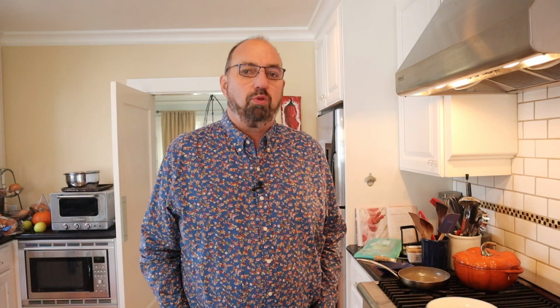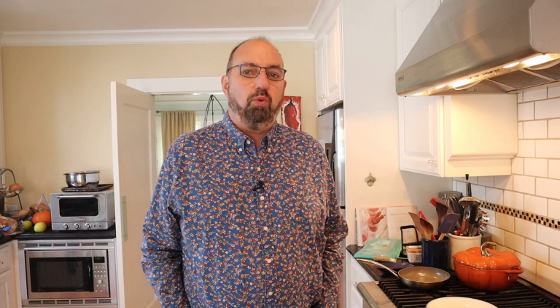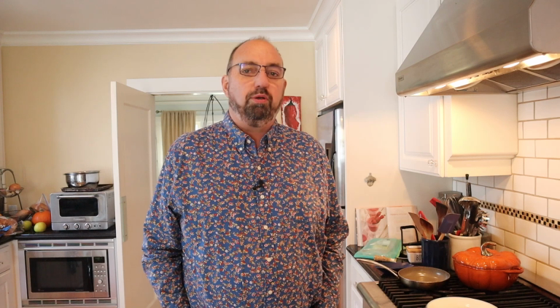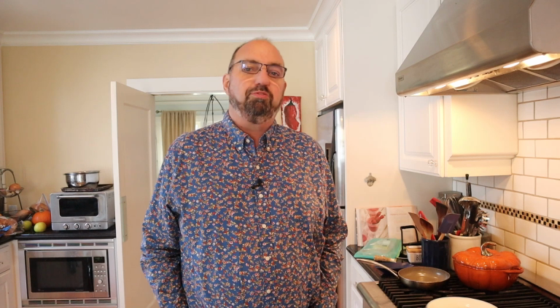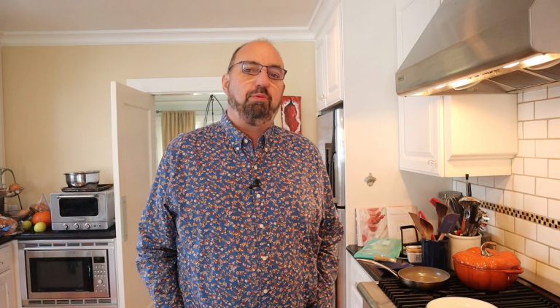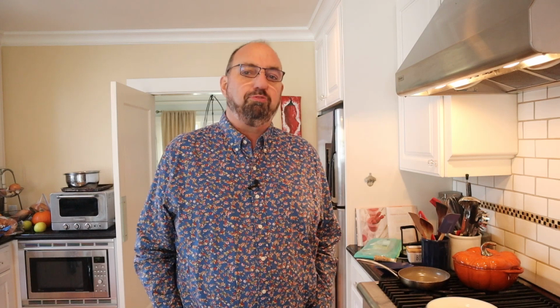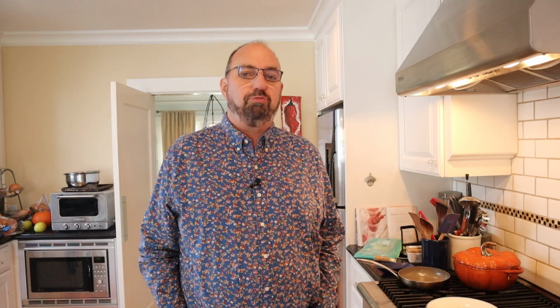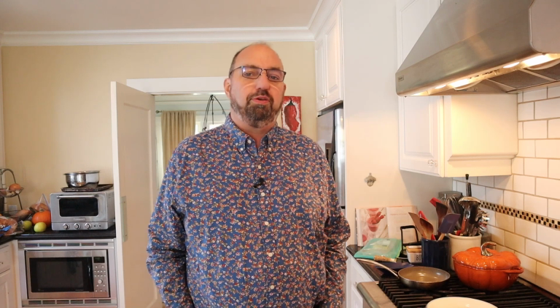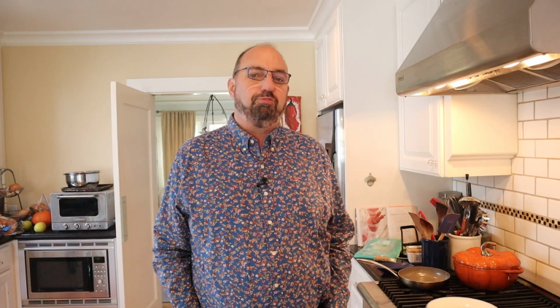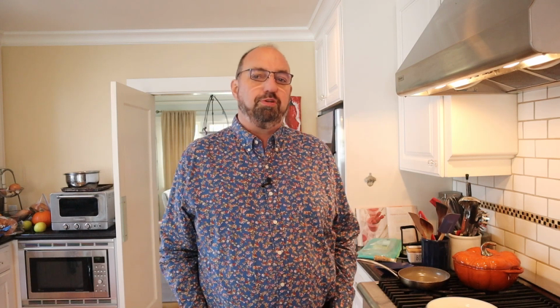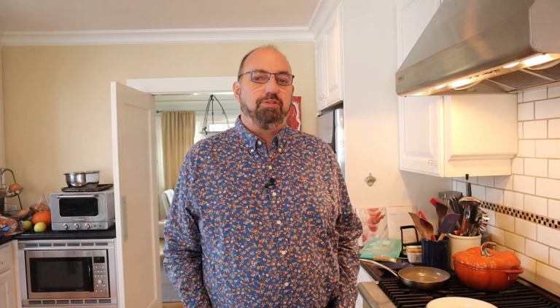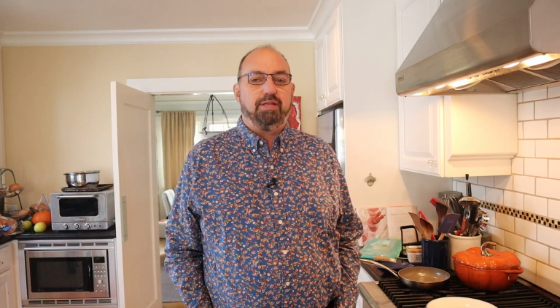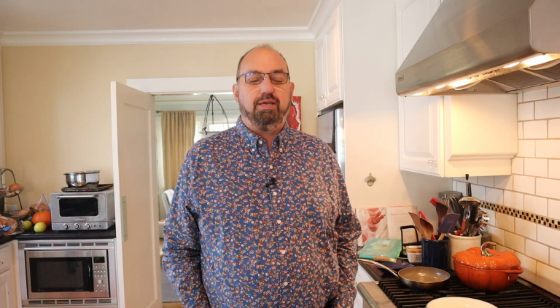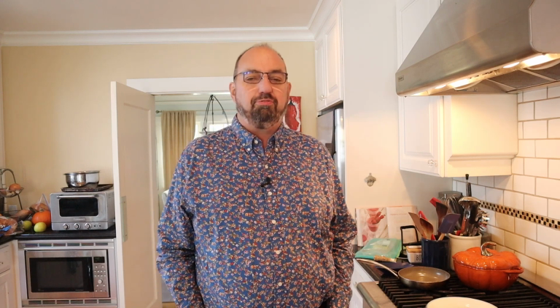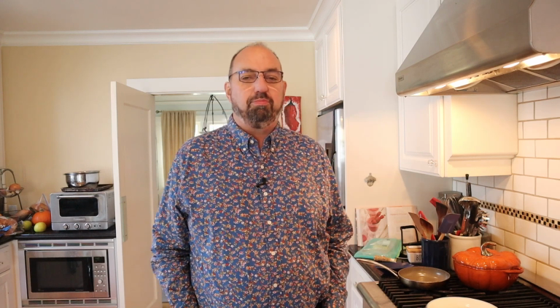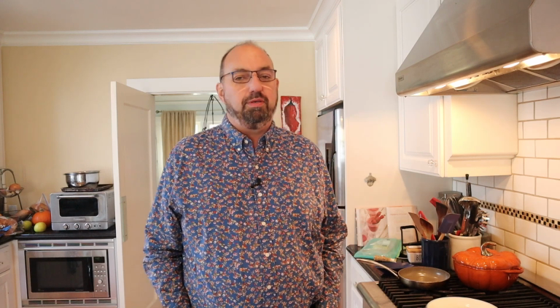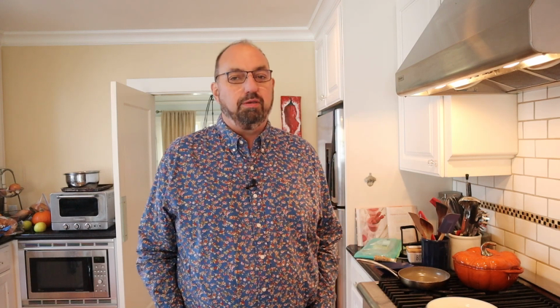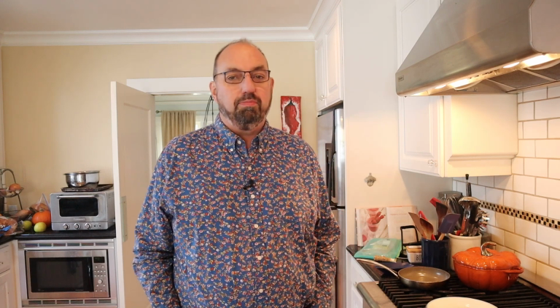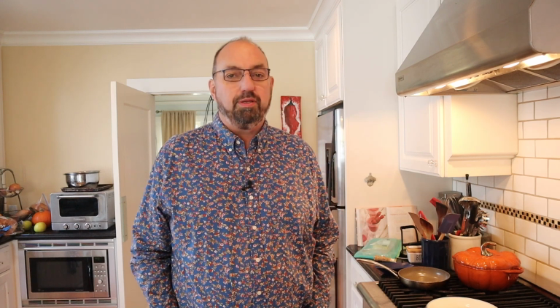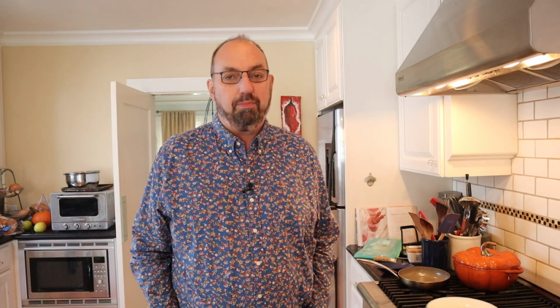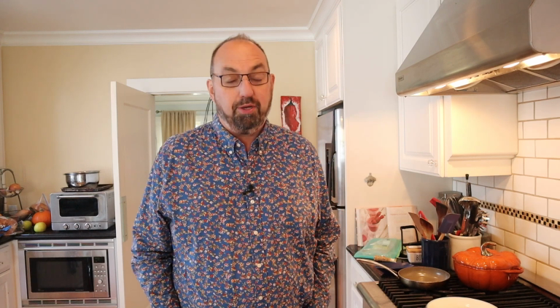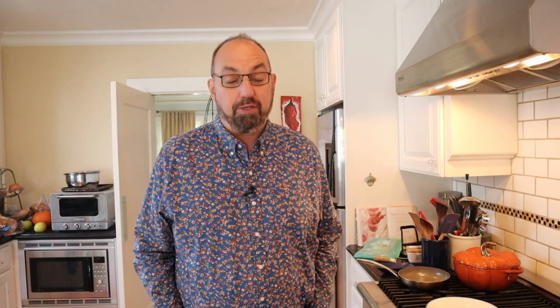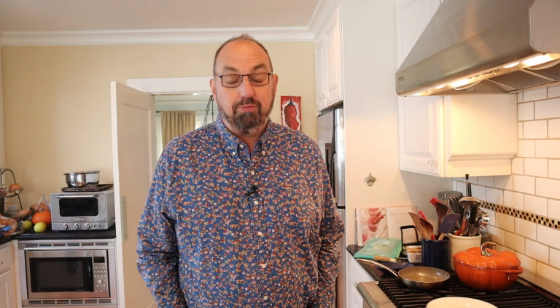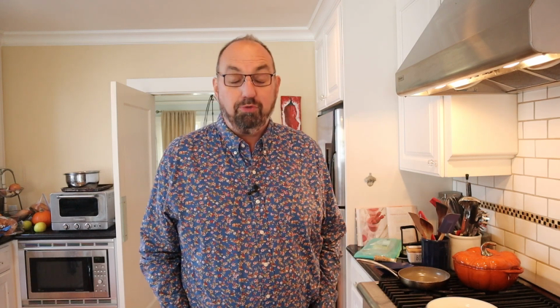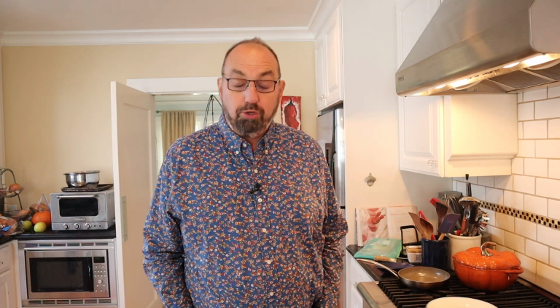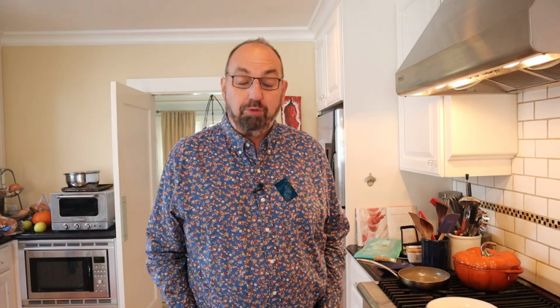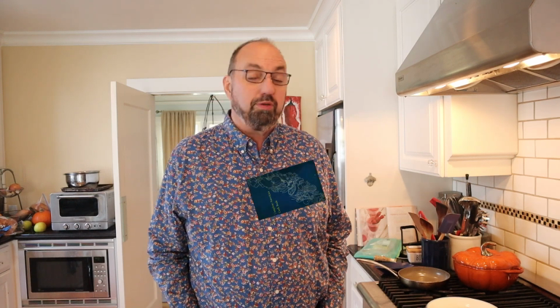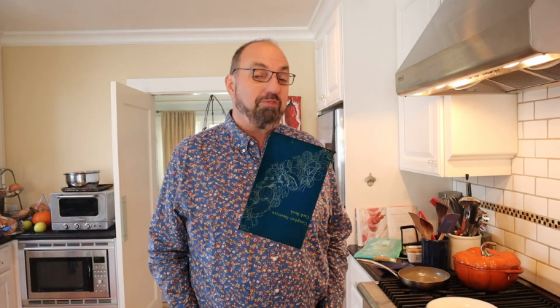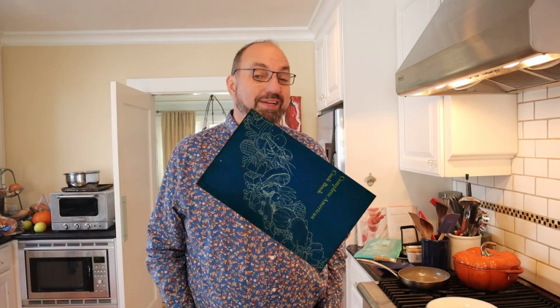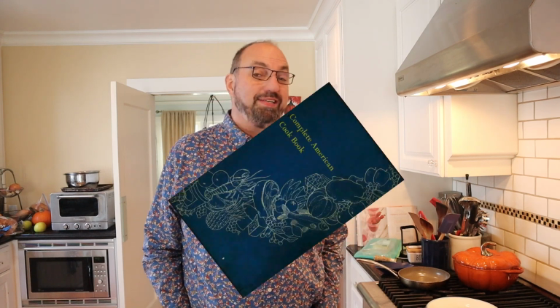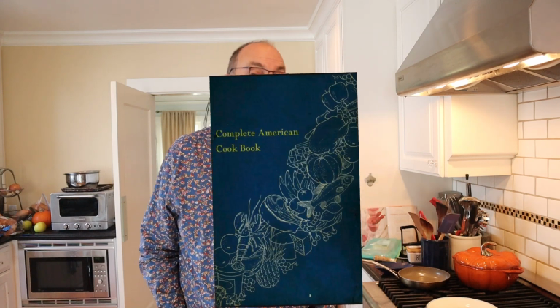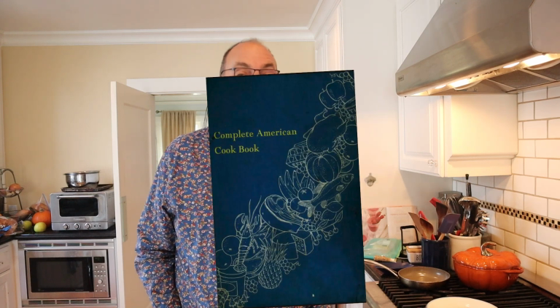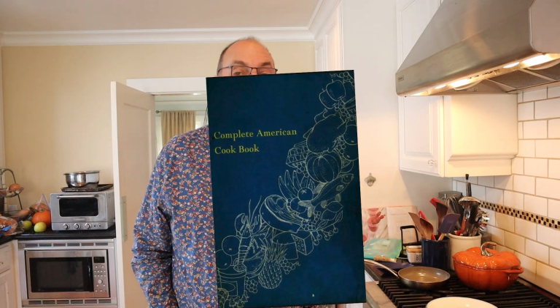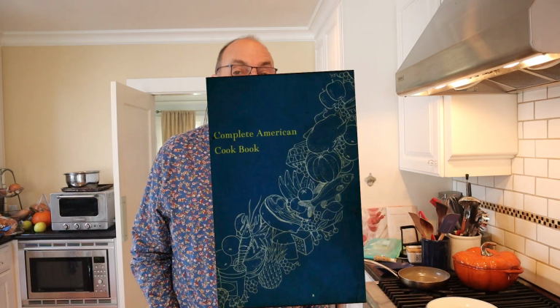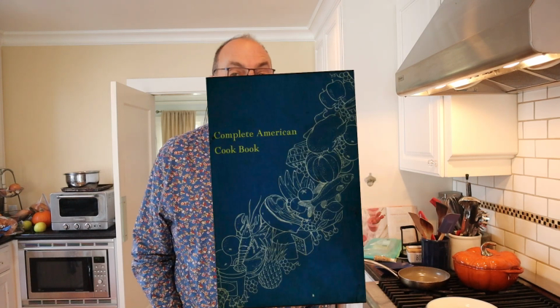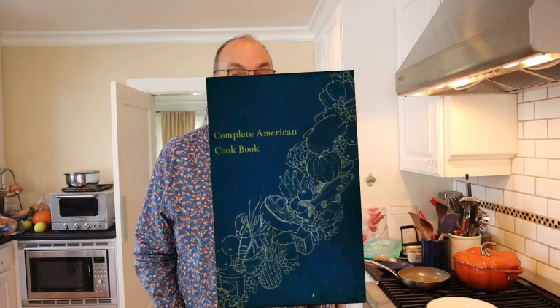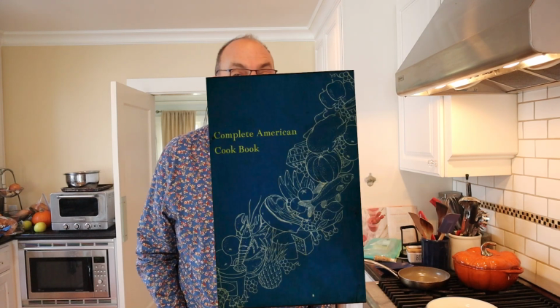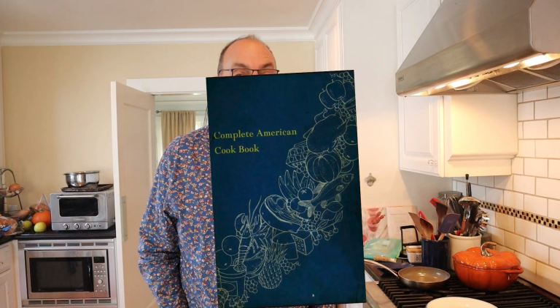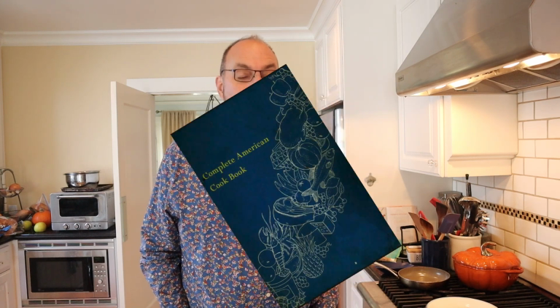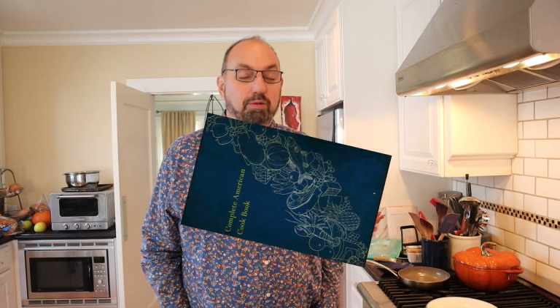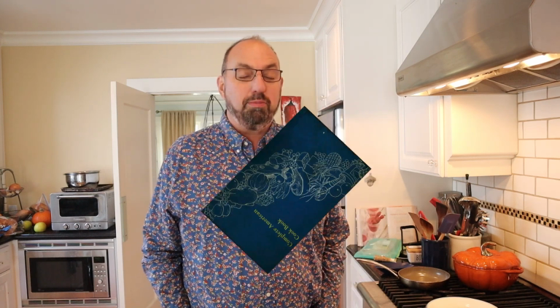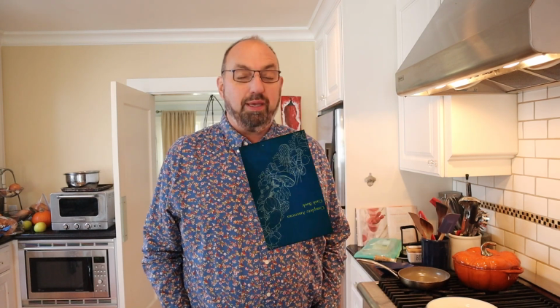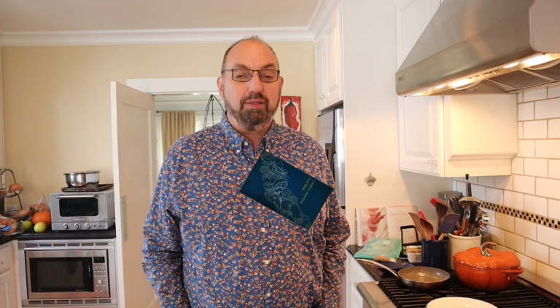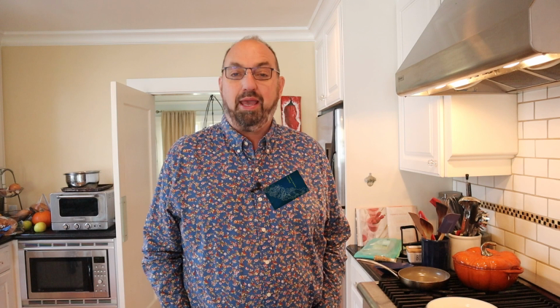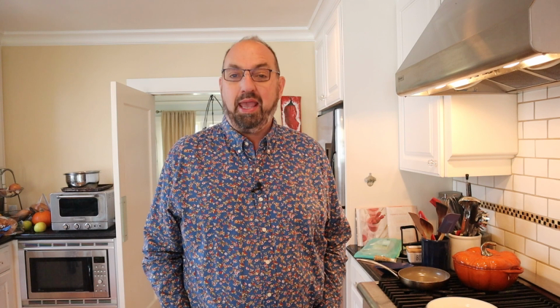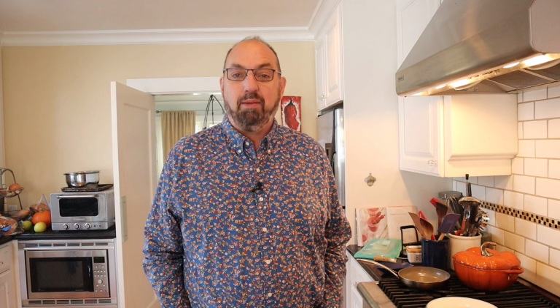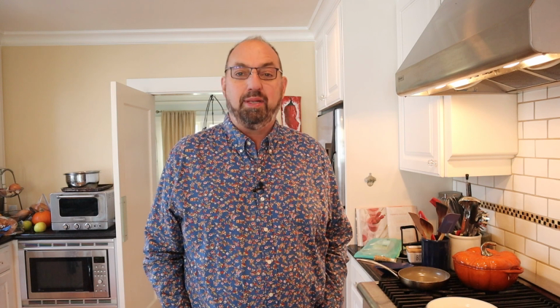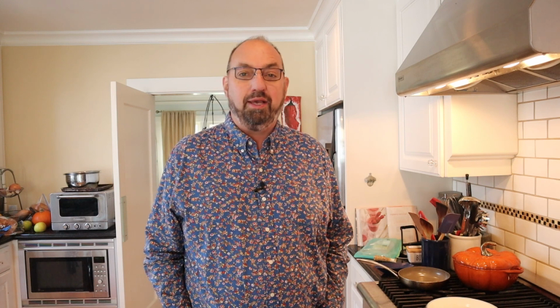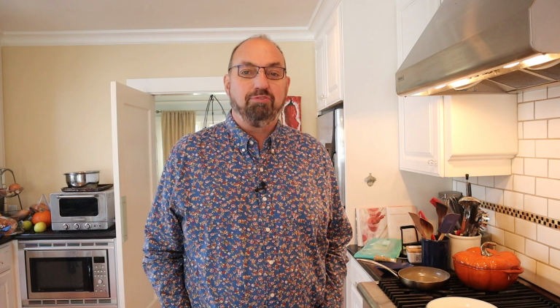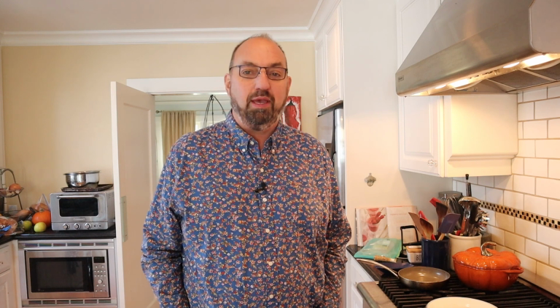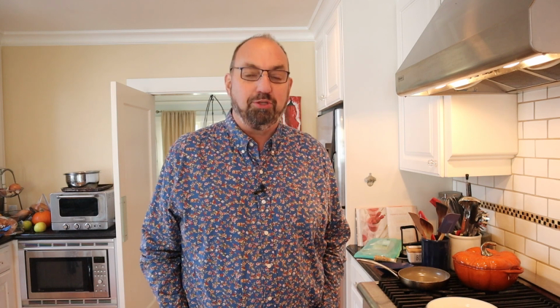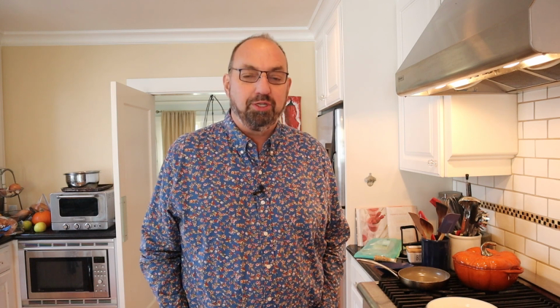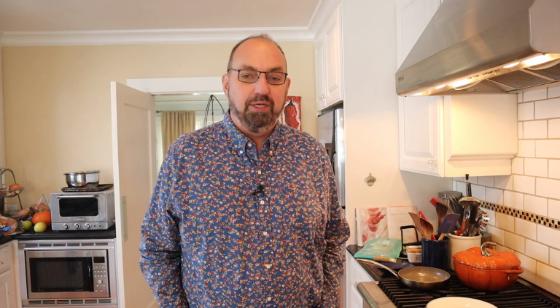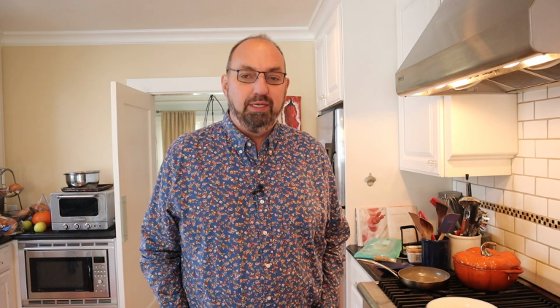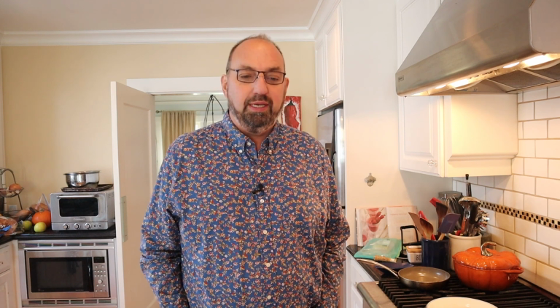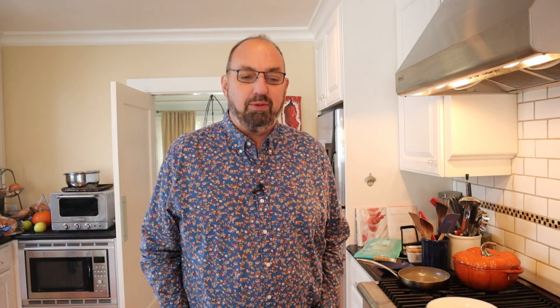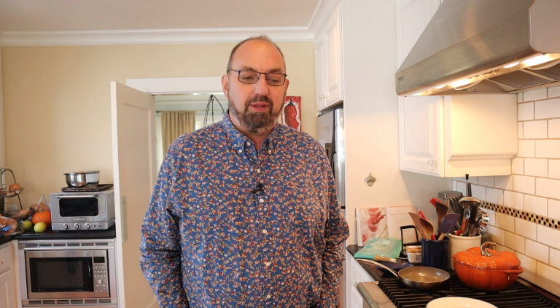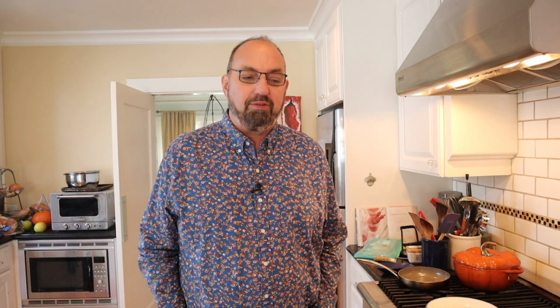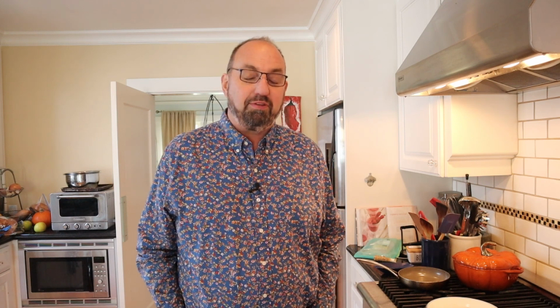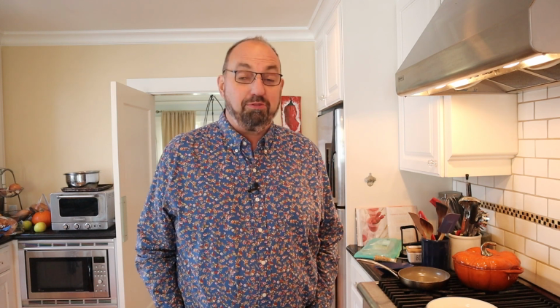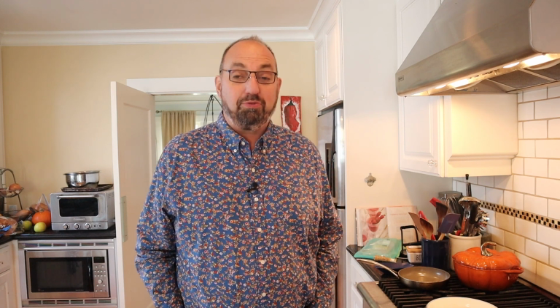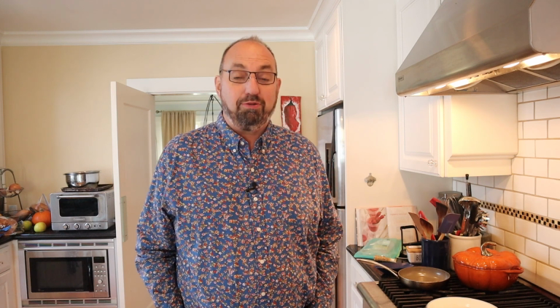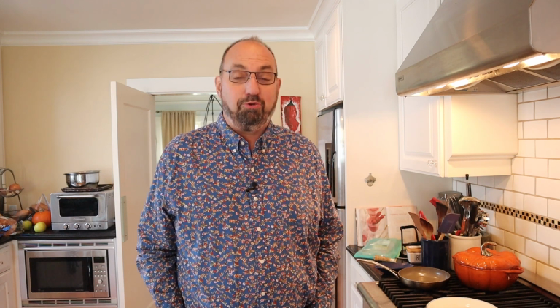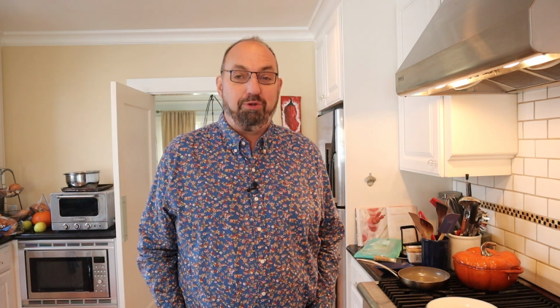Welcome to Sandwiches of History. Today, from the Complete American Cookbook of 1957, we're going to be making the ham and egg sandwich. And while that sounds straightforward...